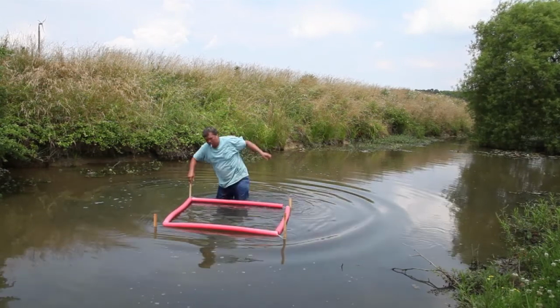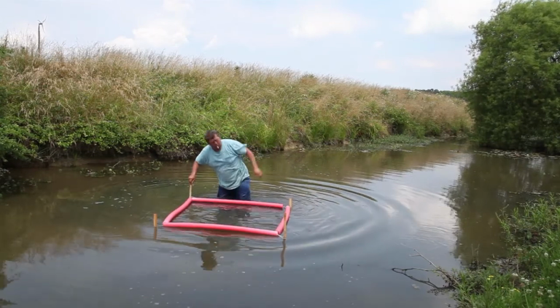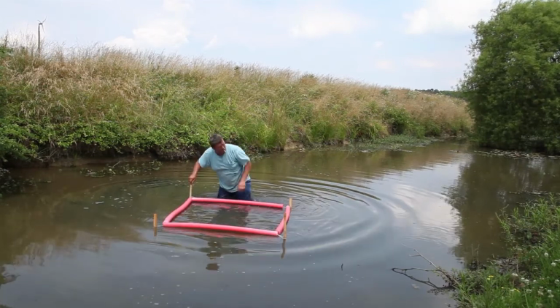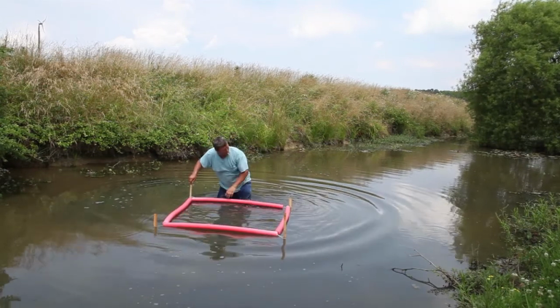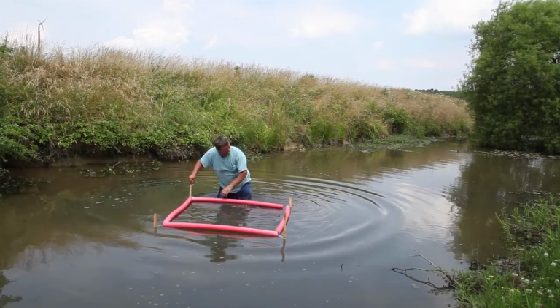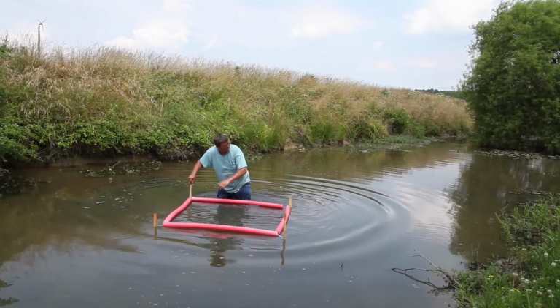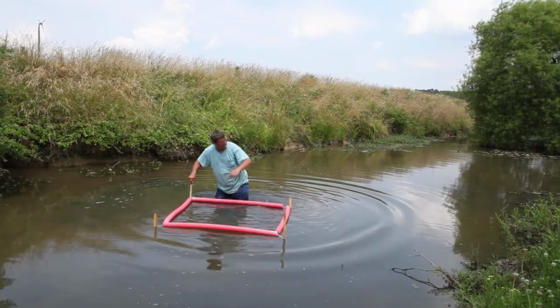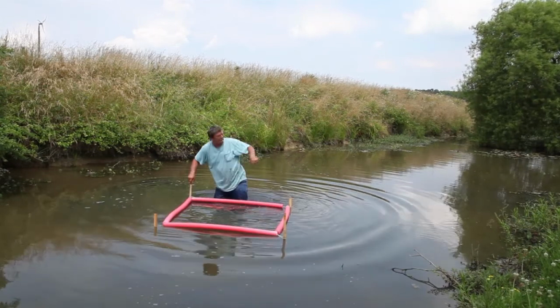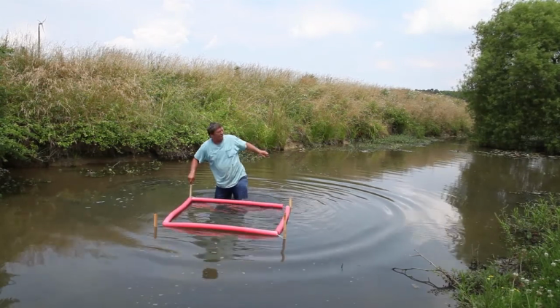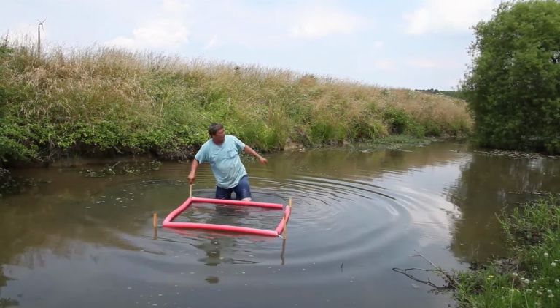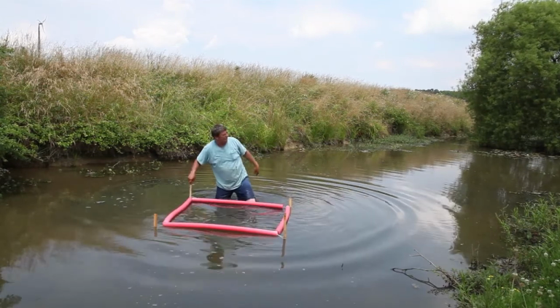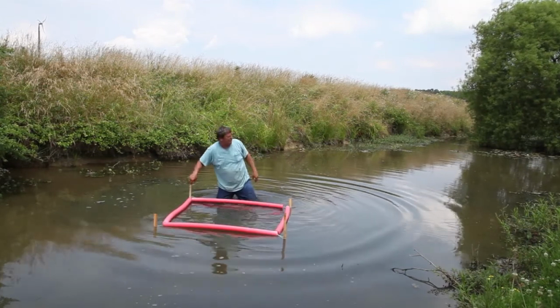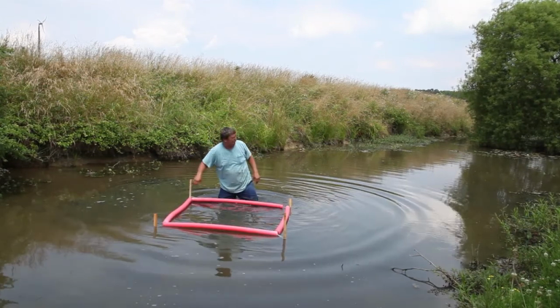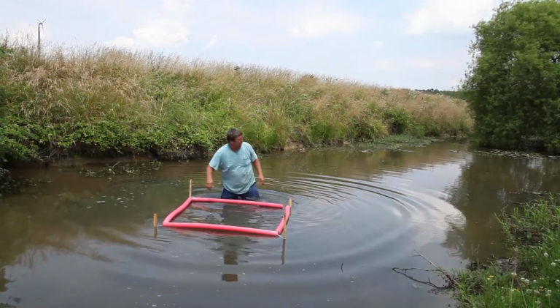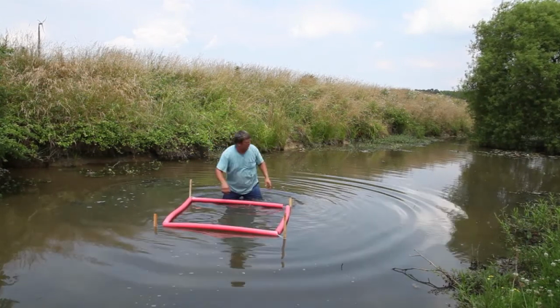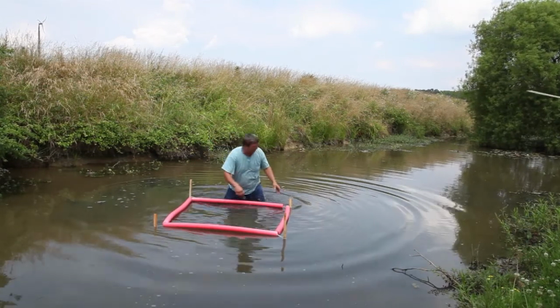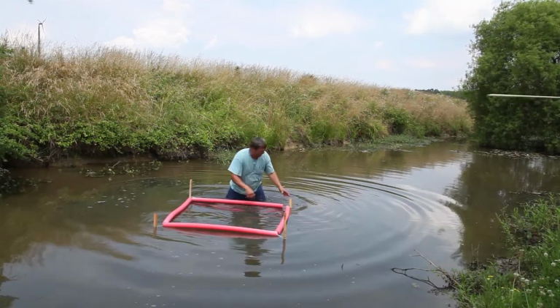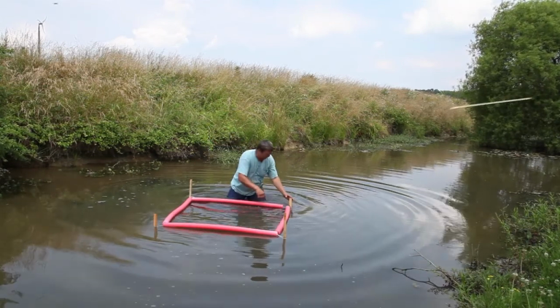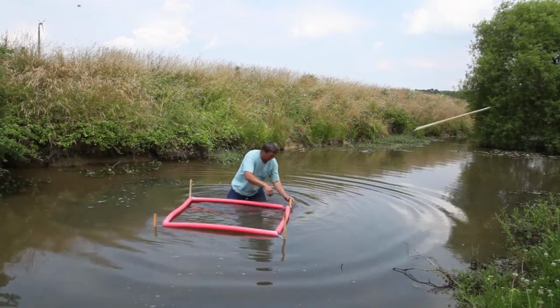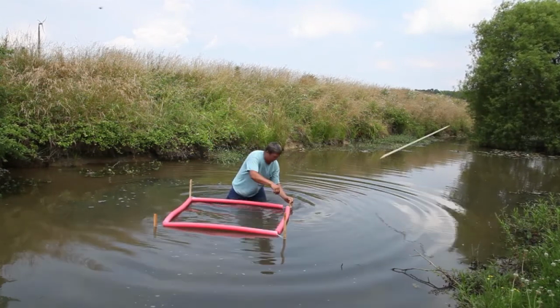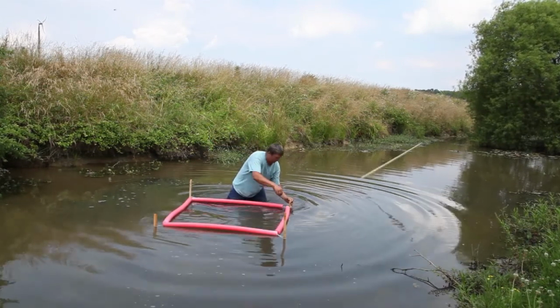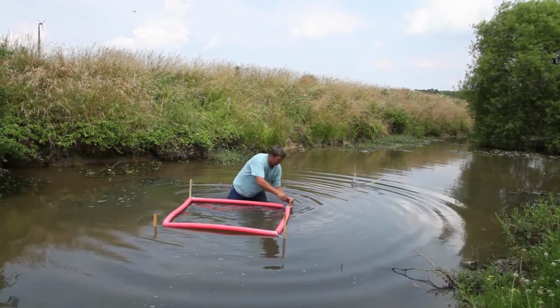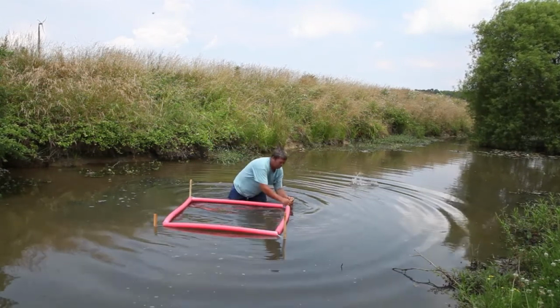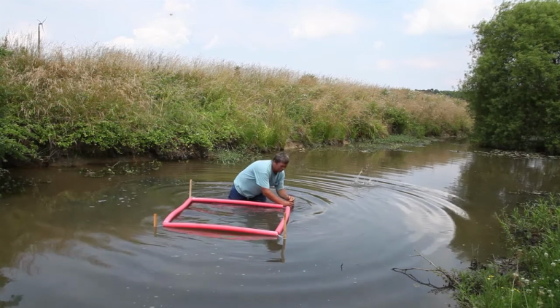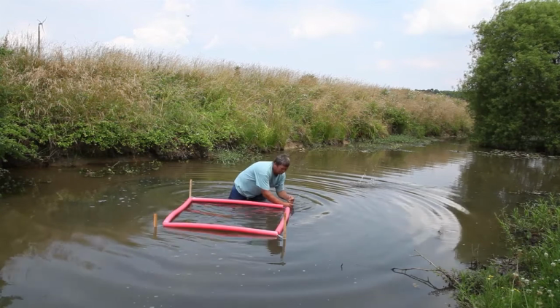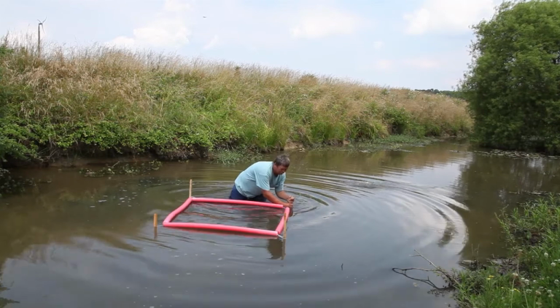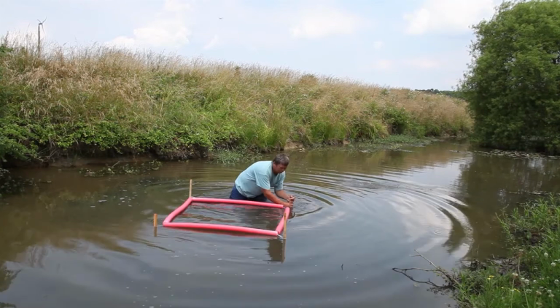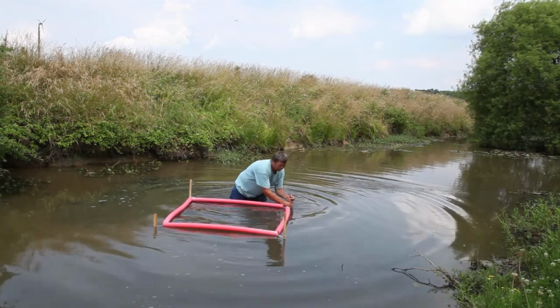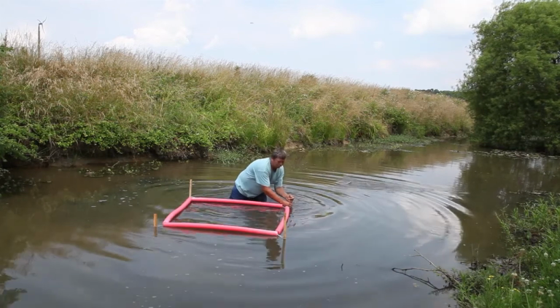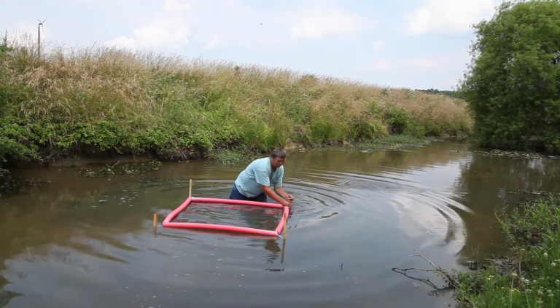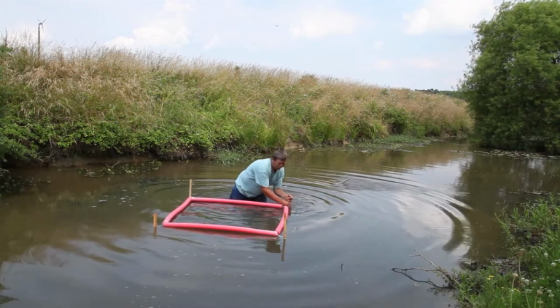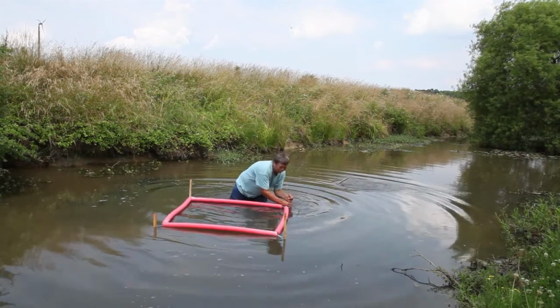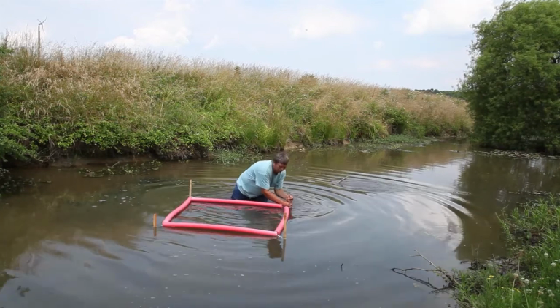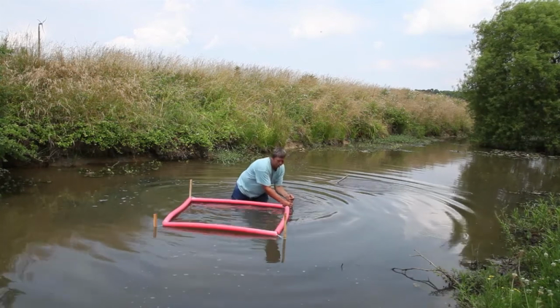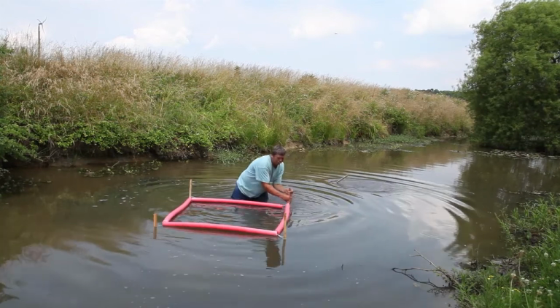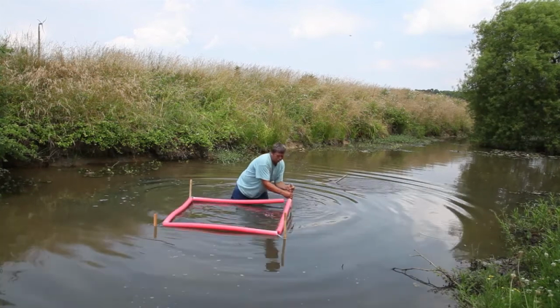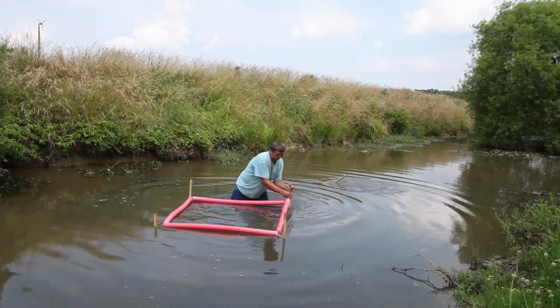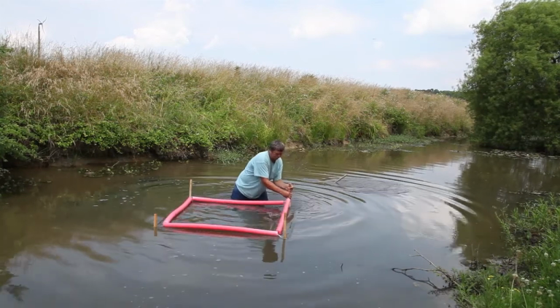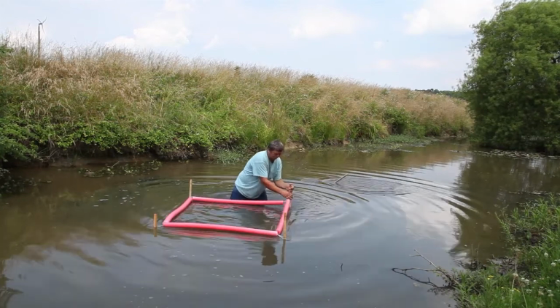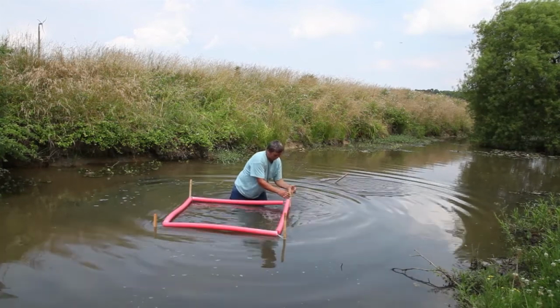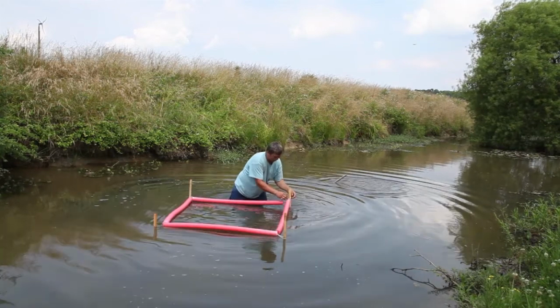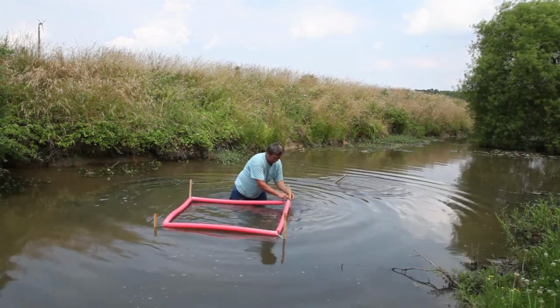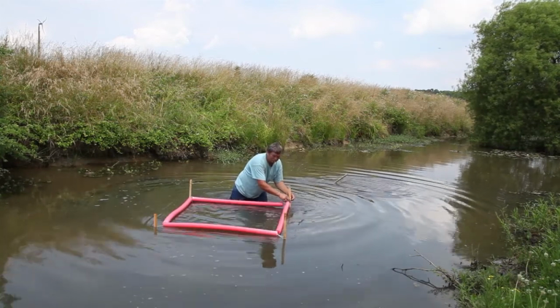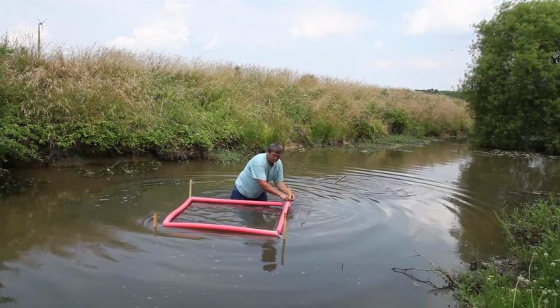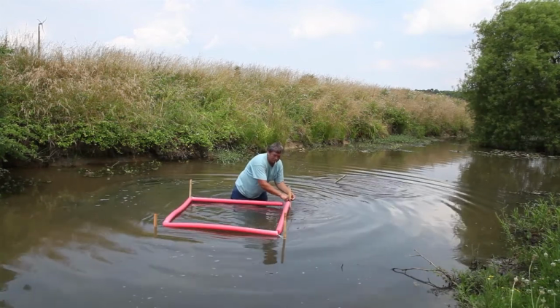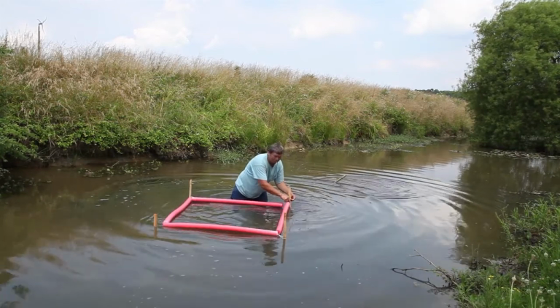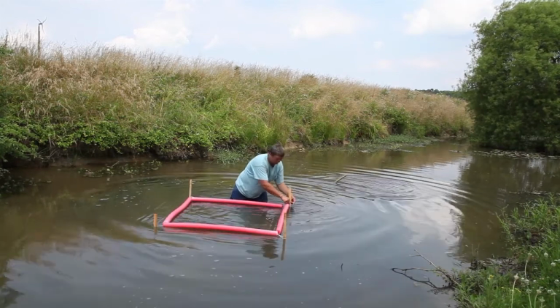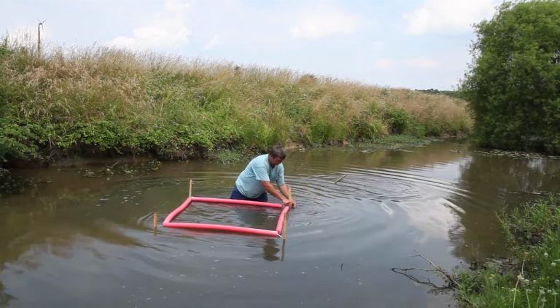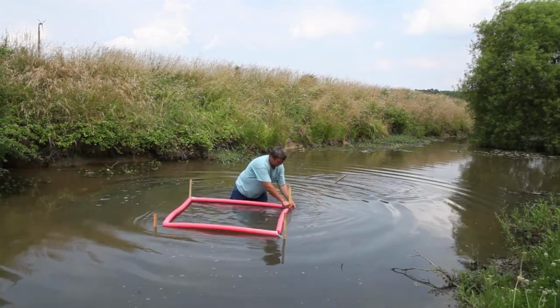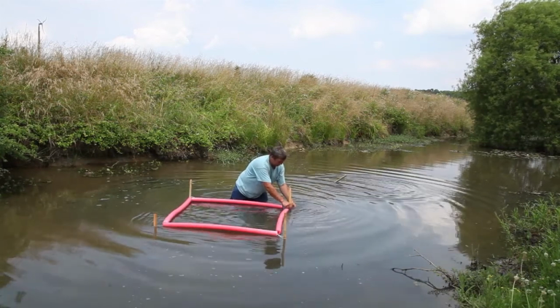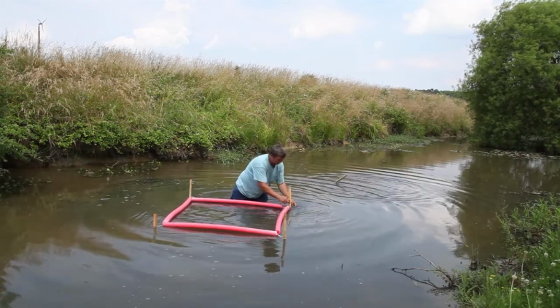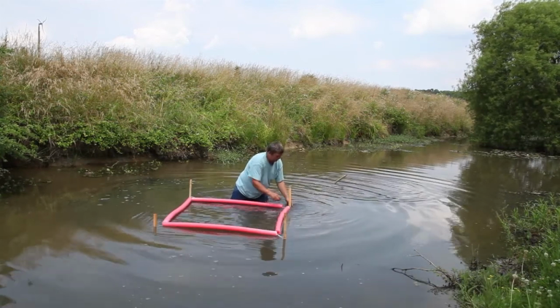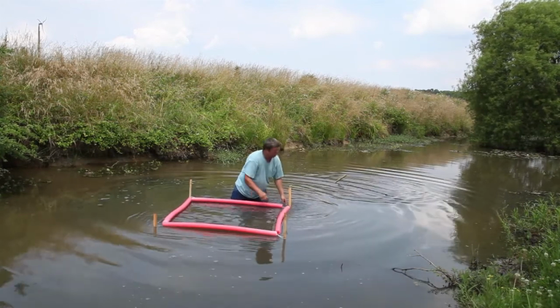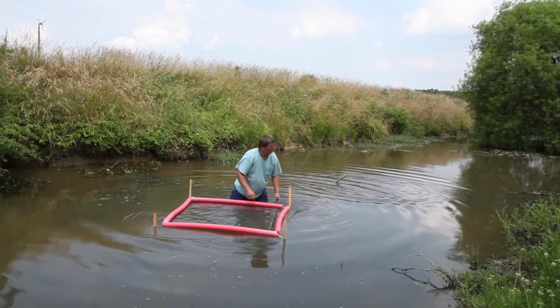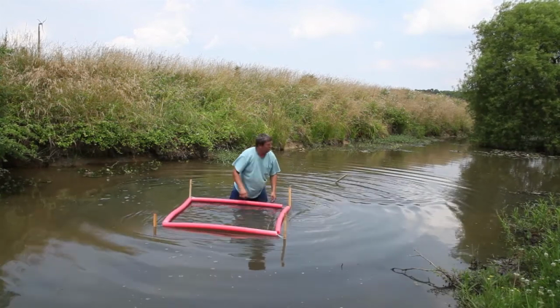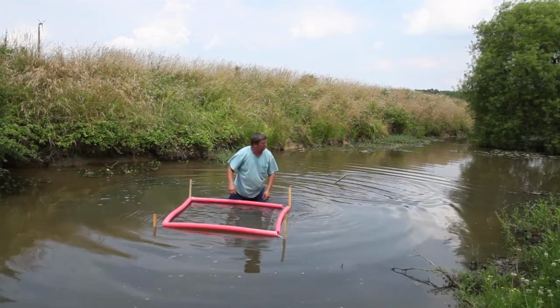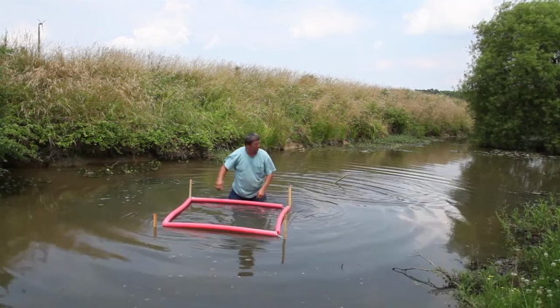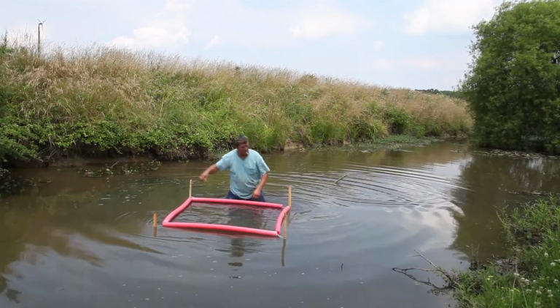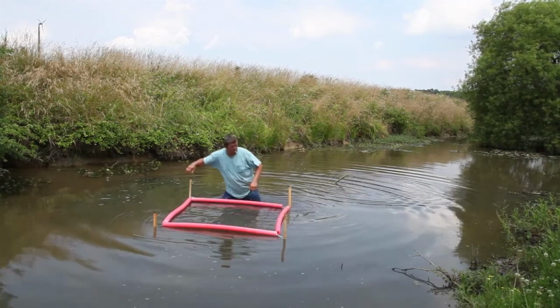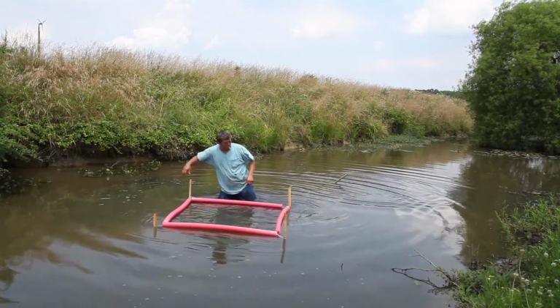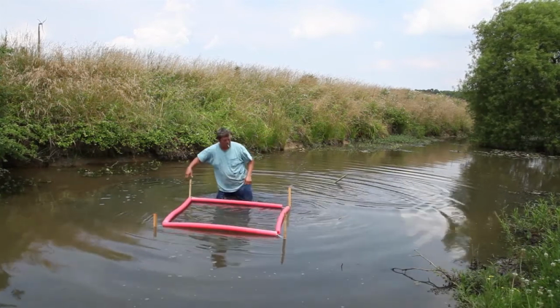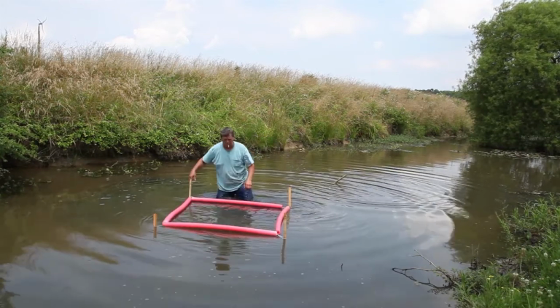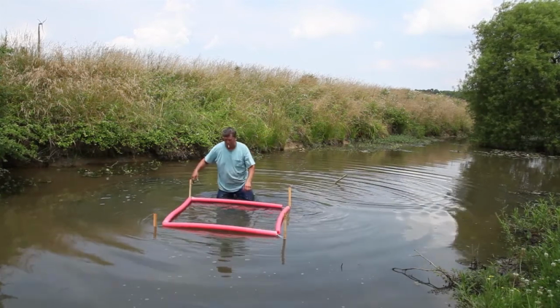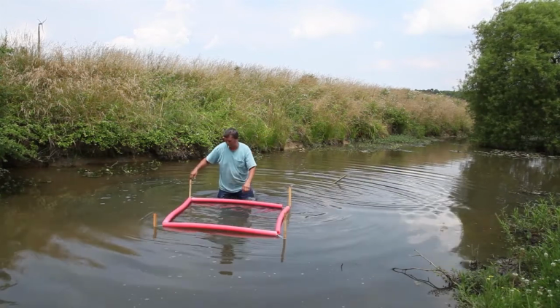Hi, welcome to the Ward Farm. We are attempting a project to grow water hyacinth on a farm ditch.